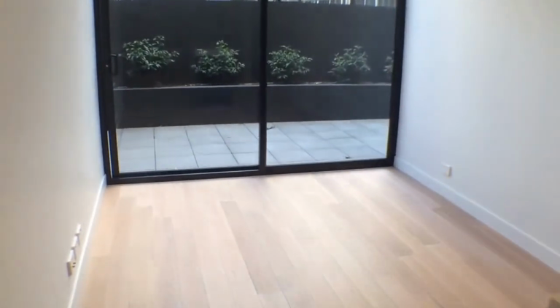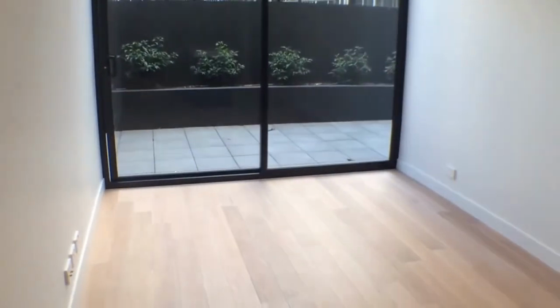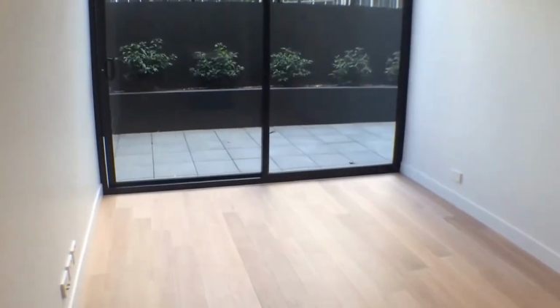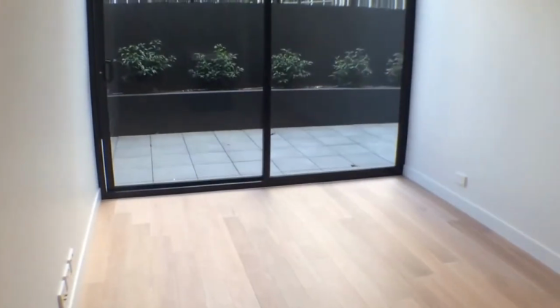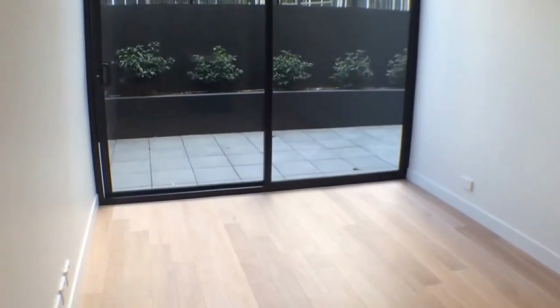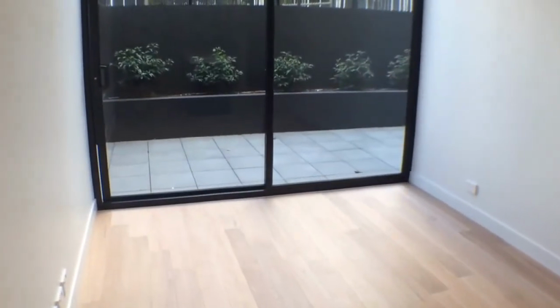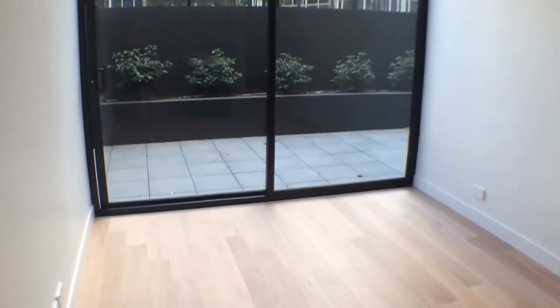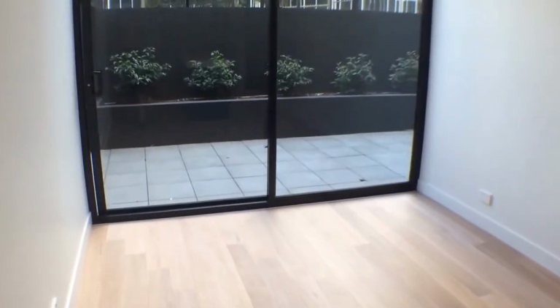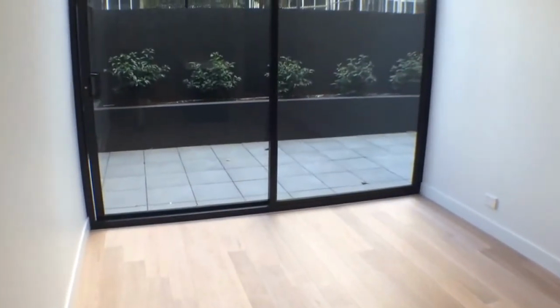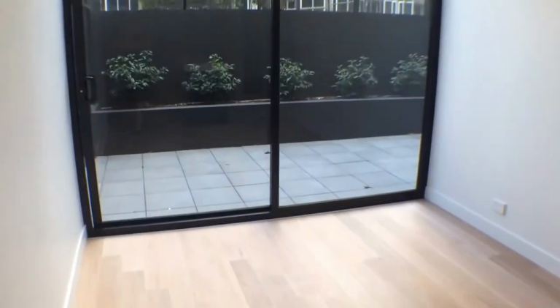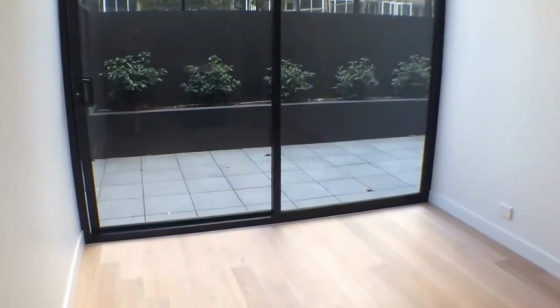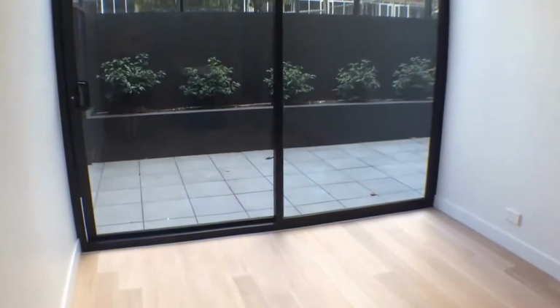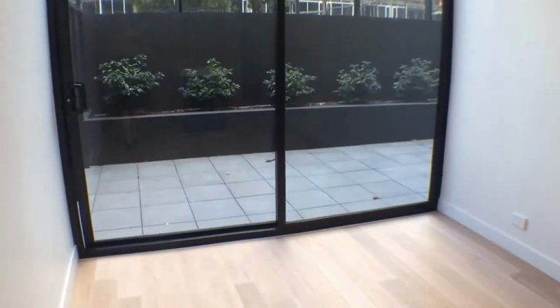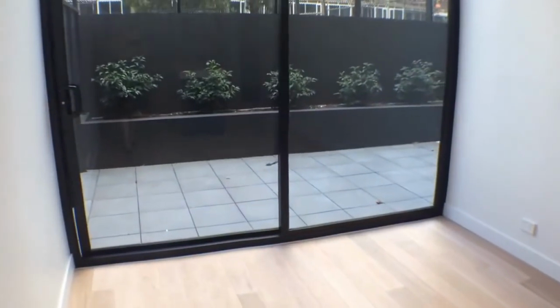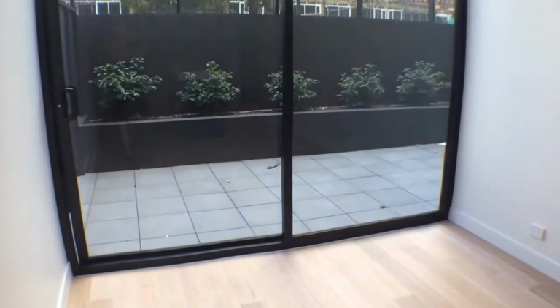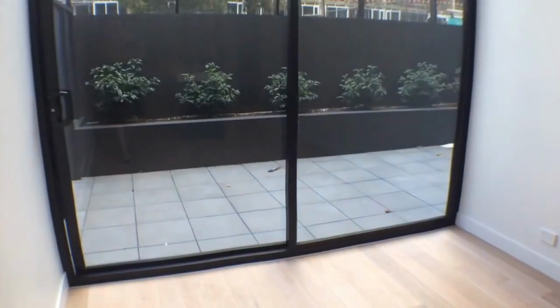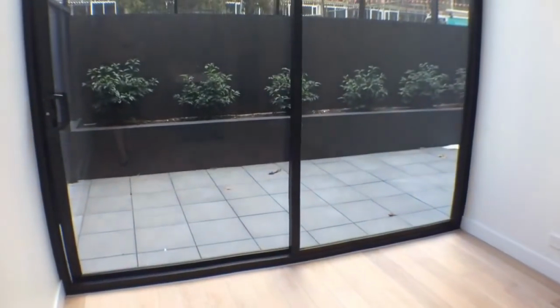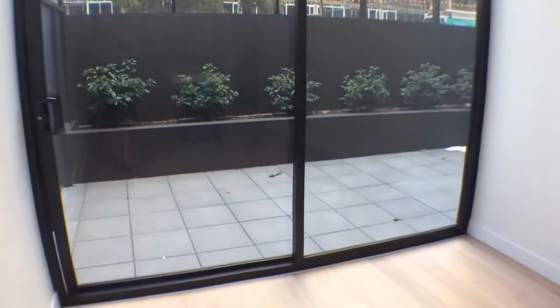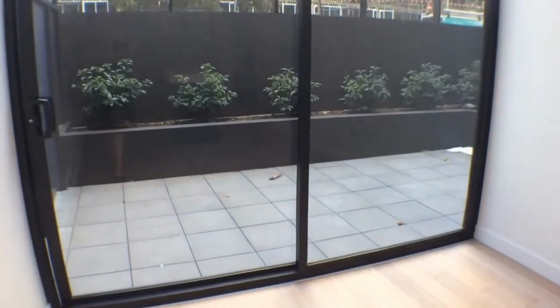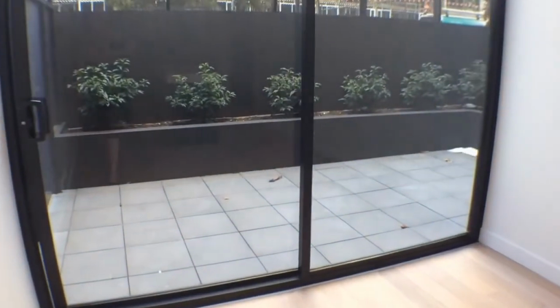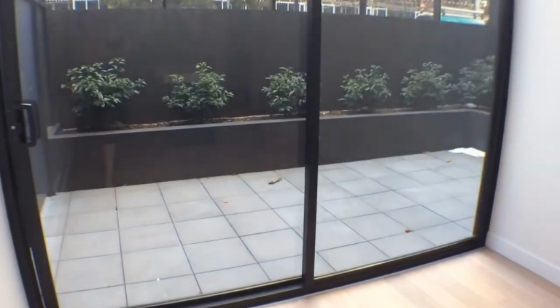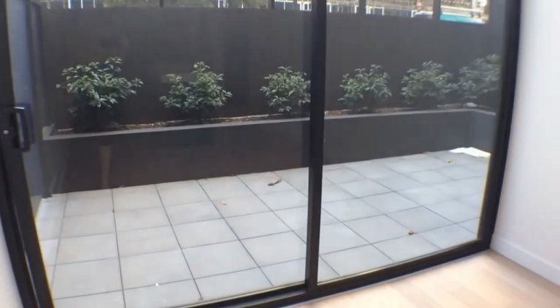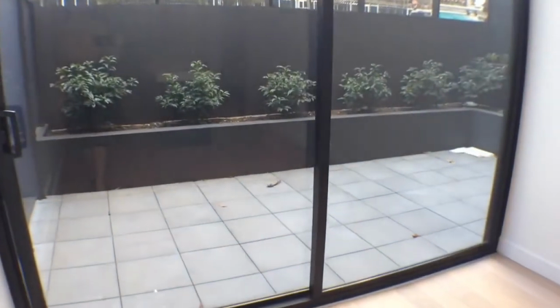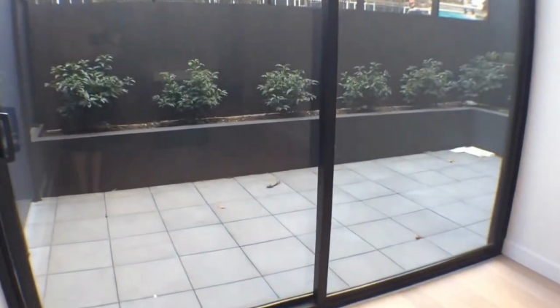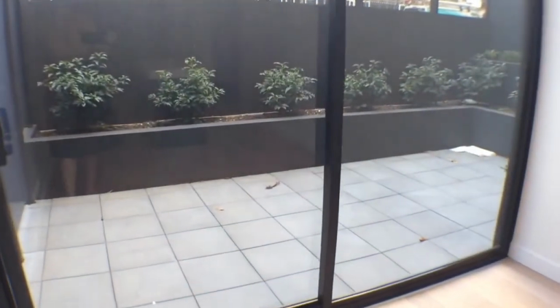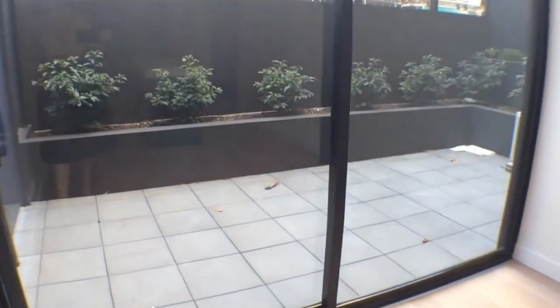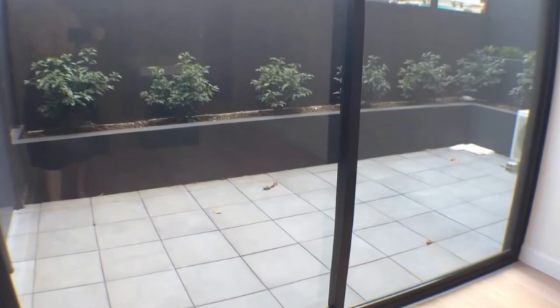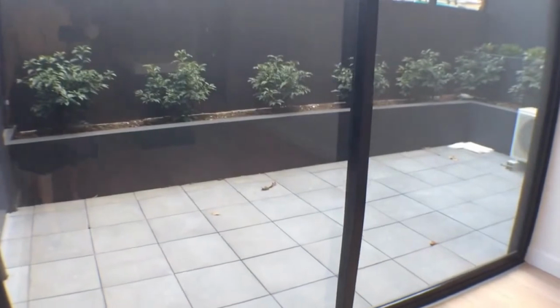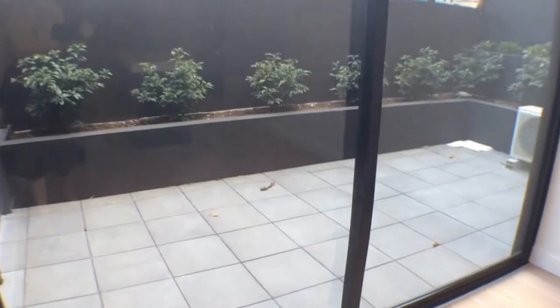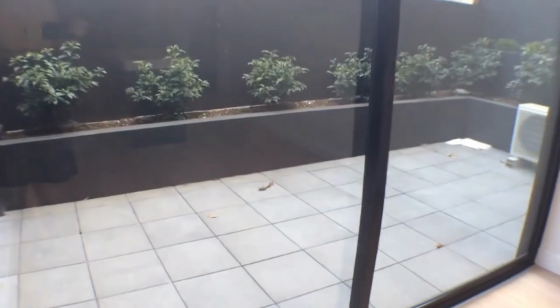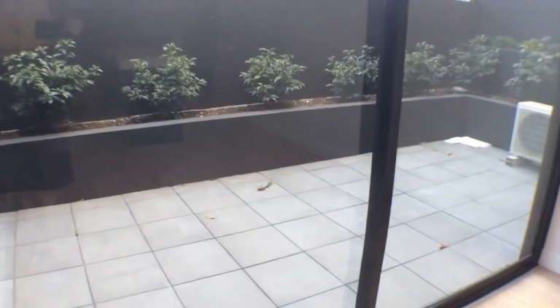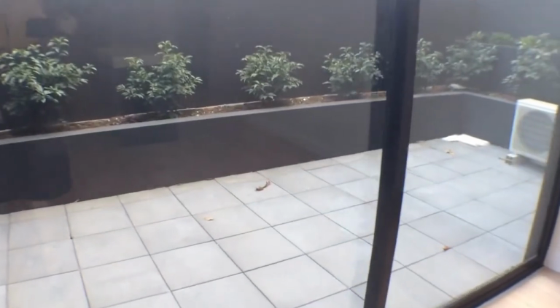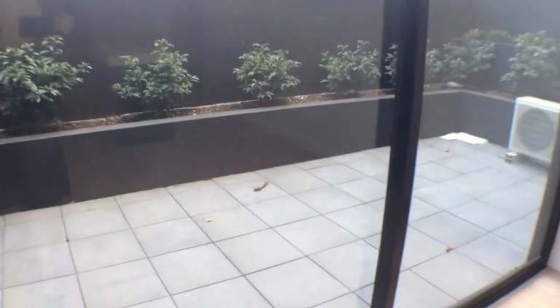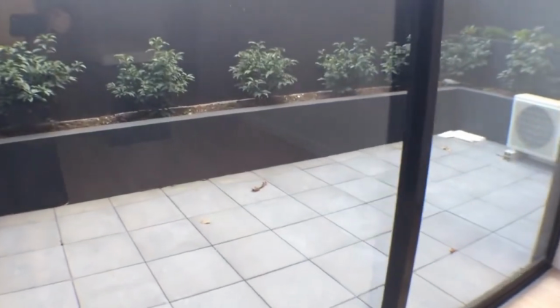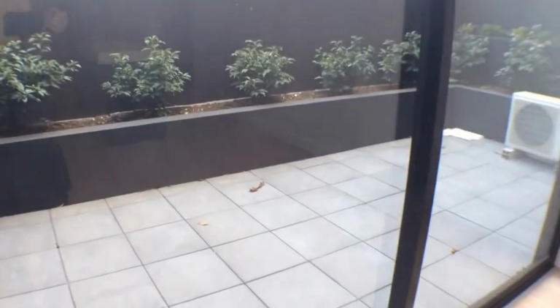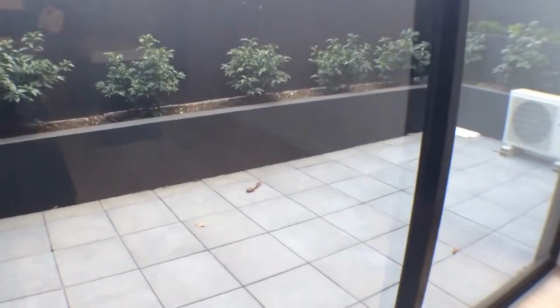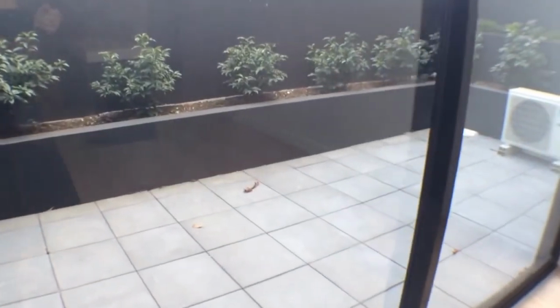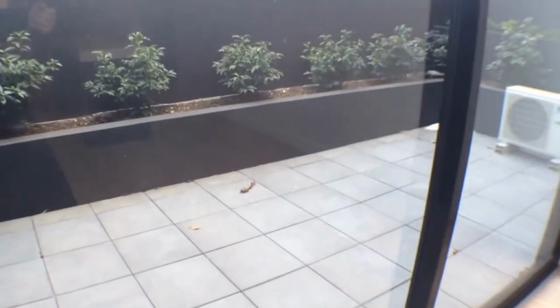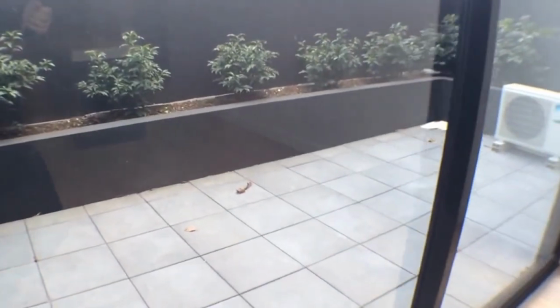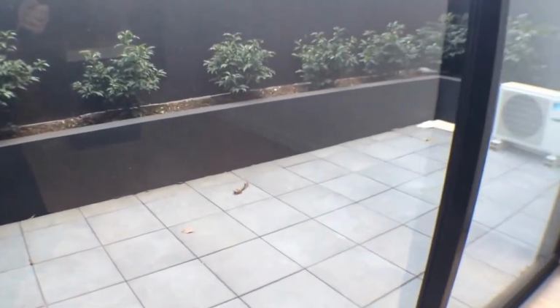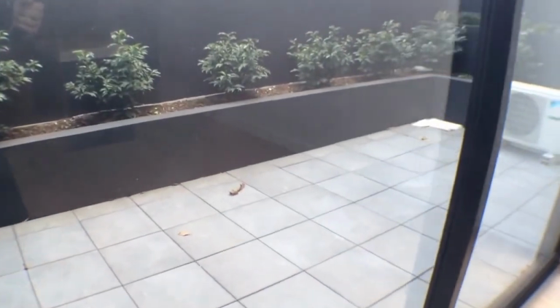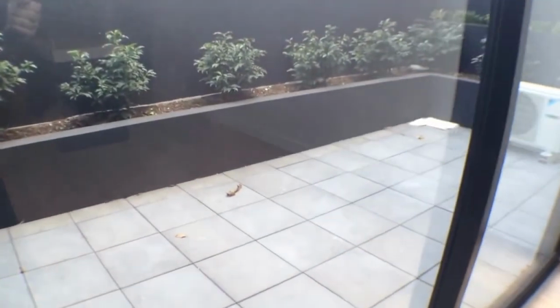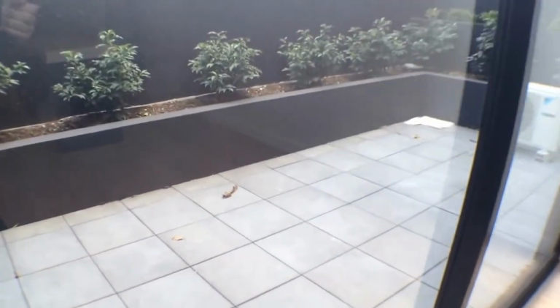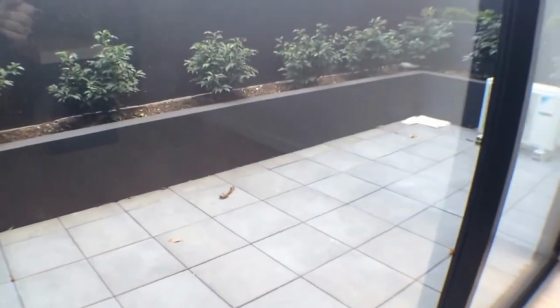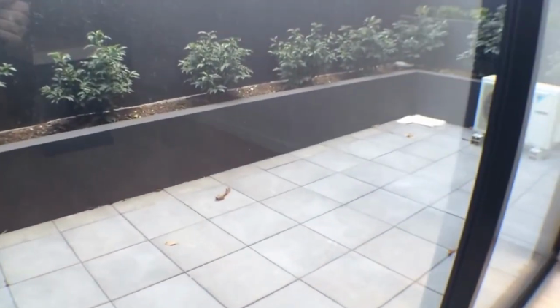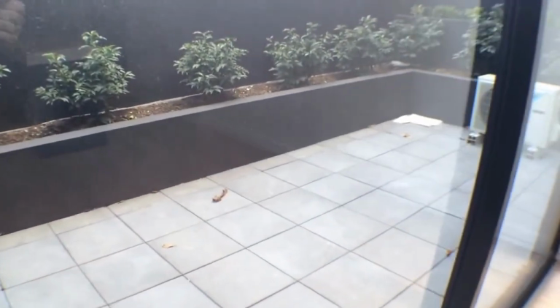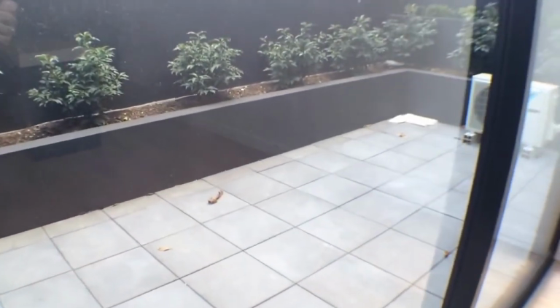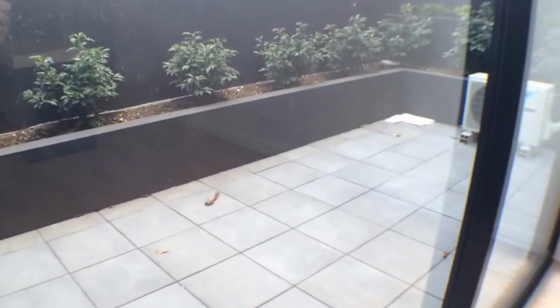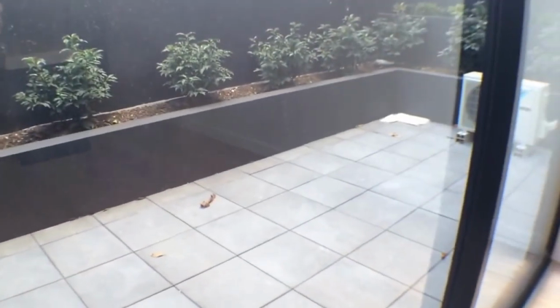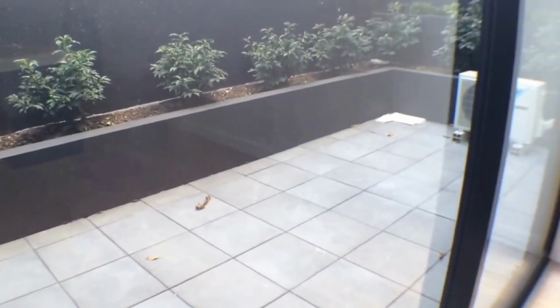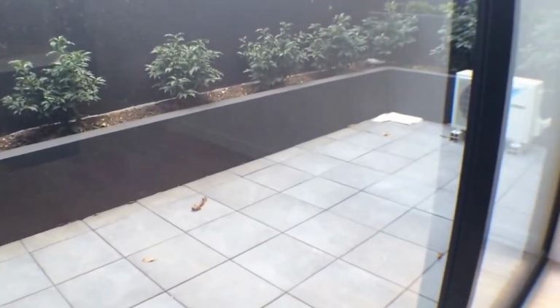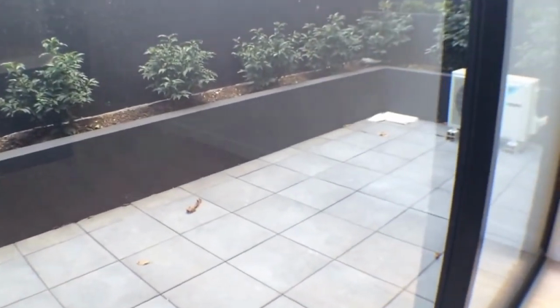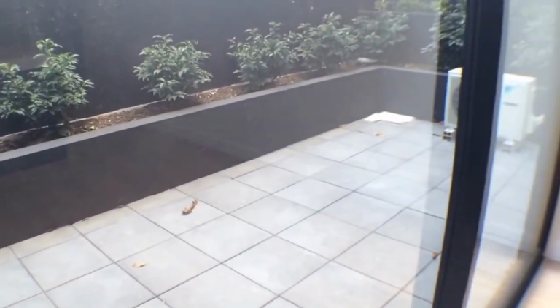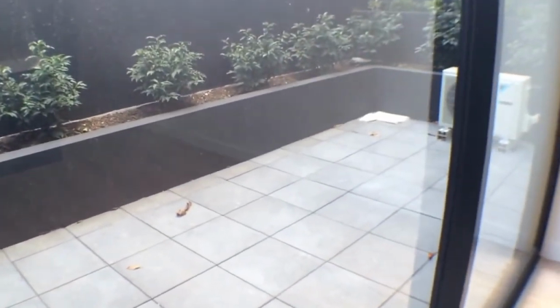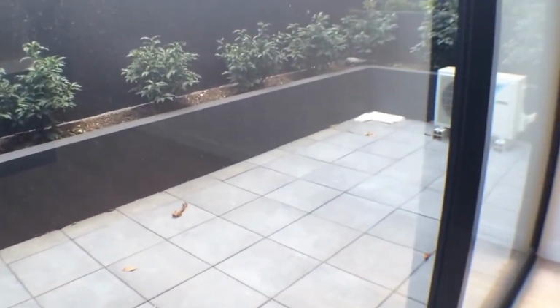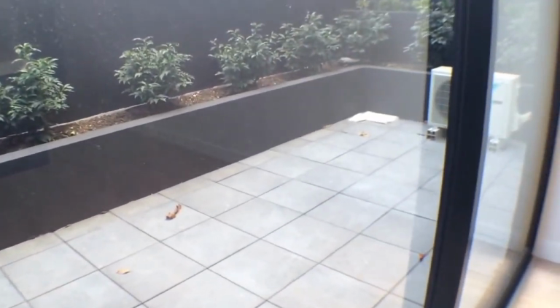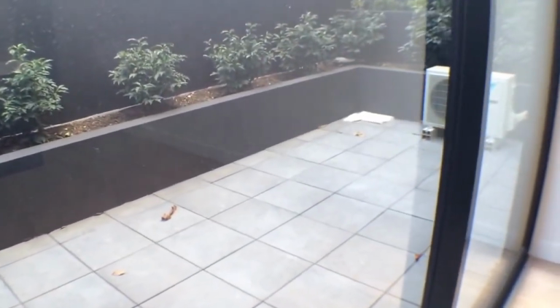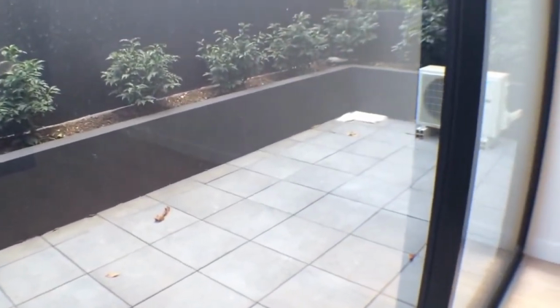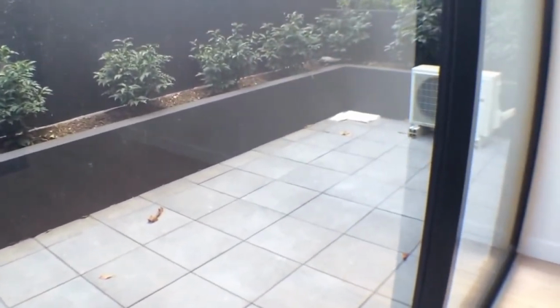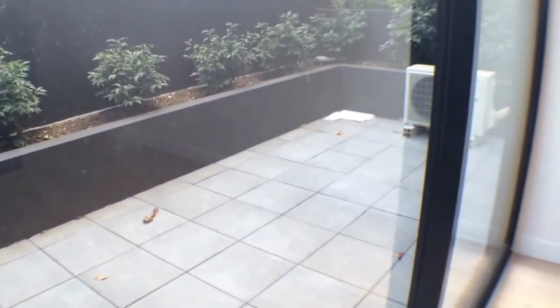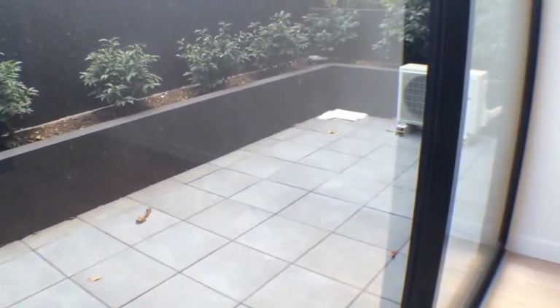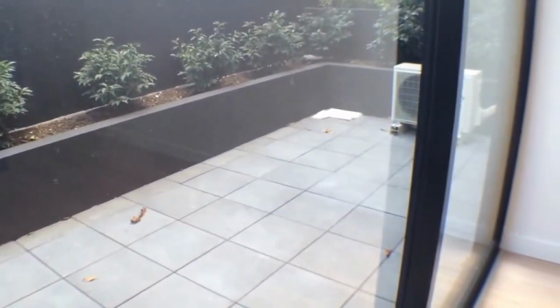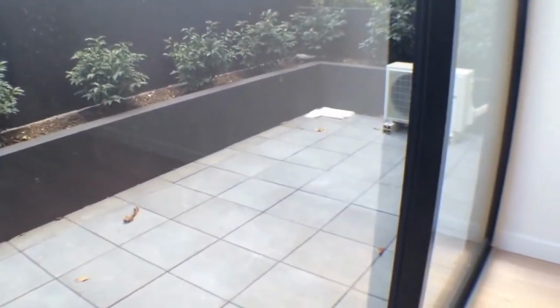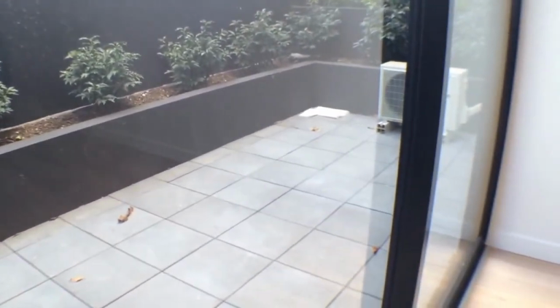Outside we have the generous space of the balcony, with plenty of room for a barbecue and table and chairs setting.